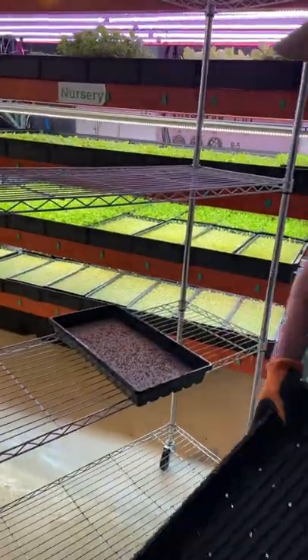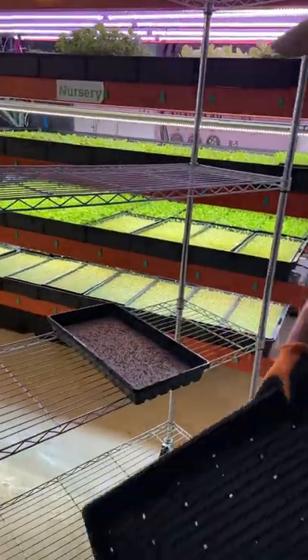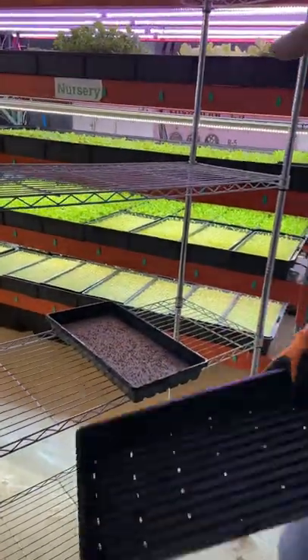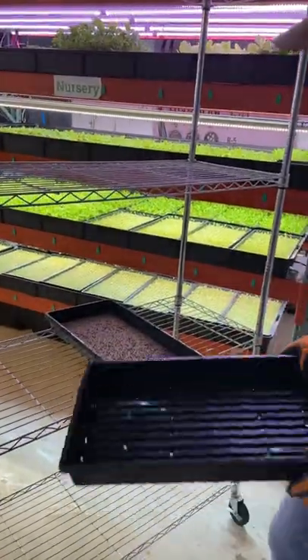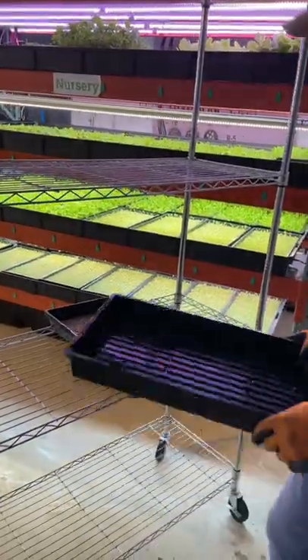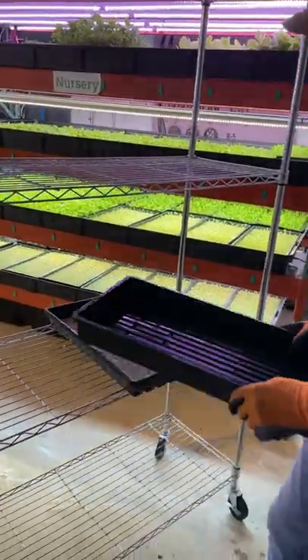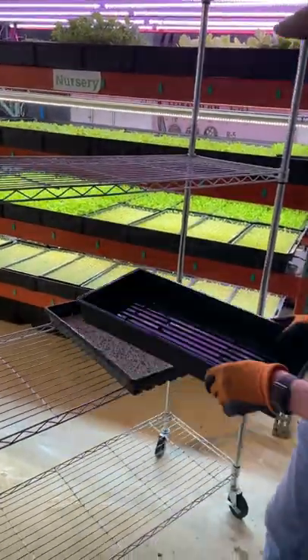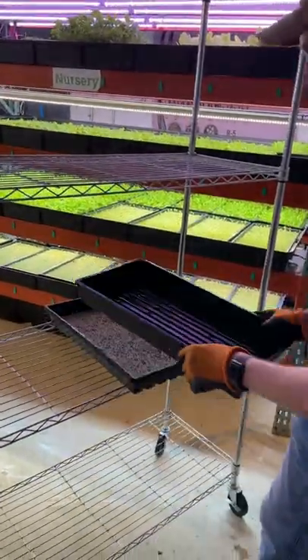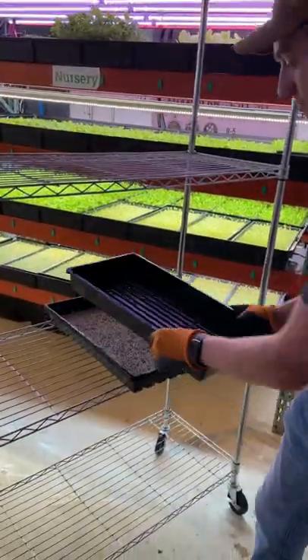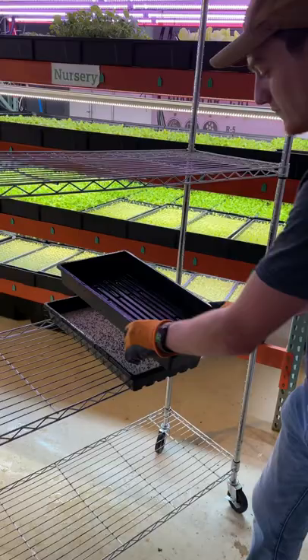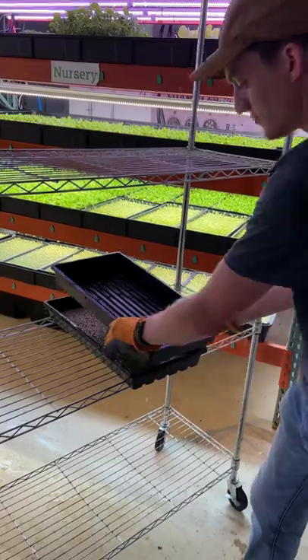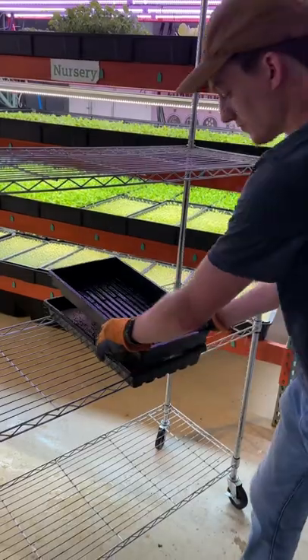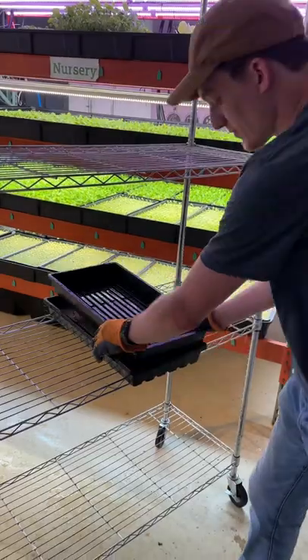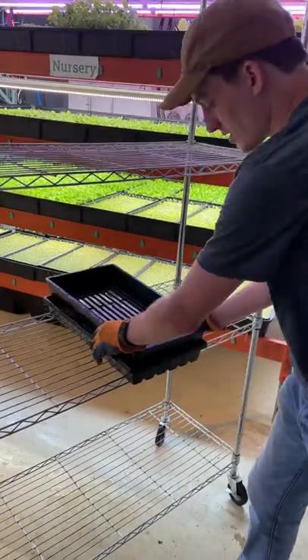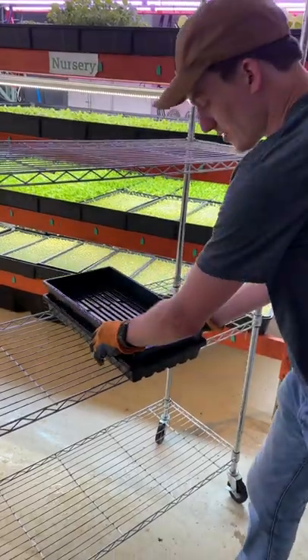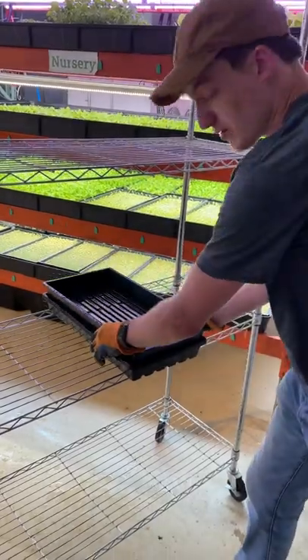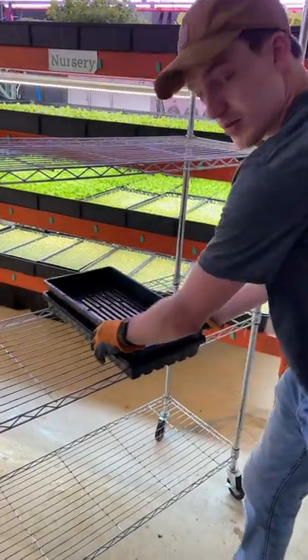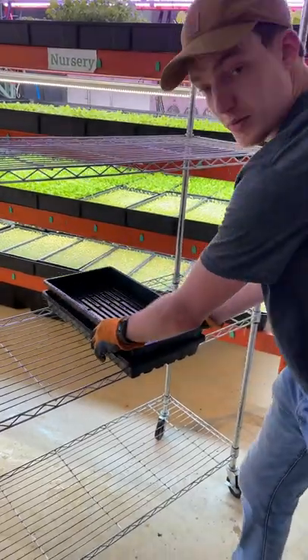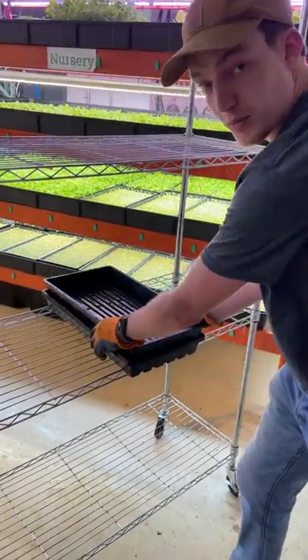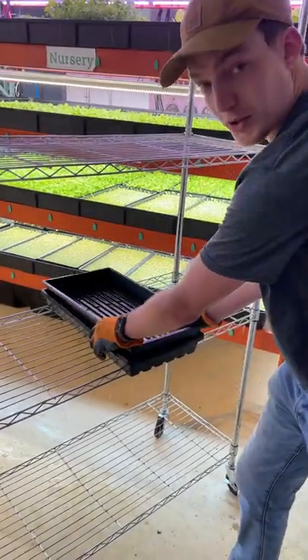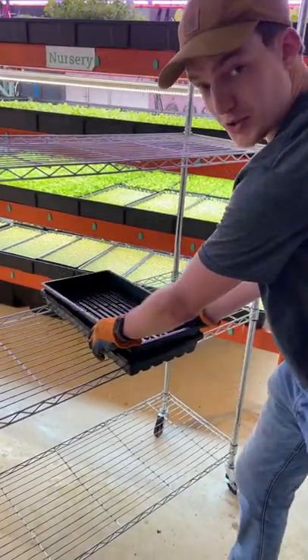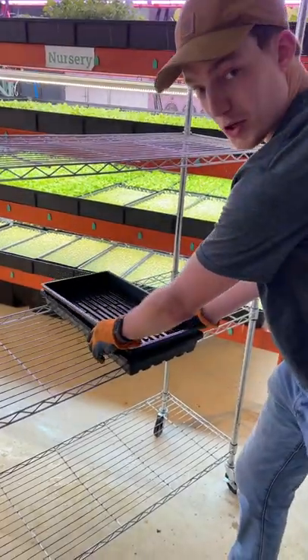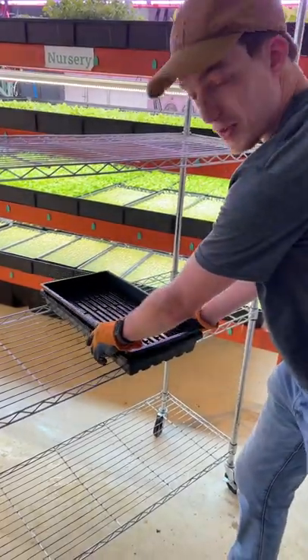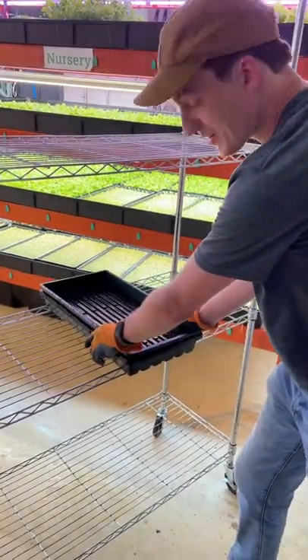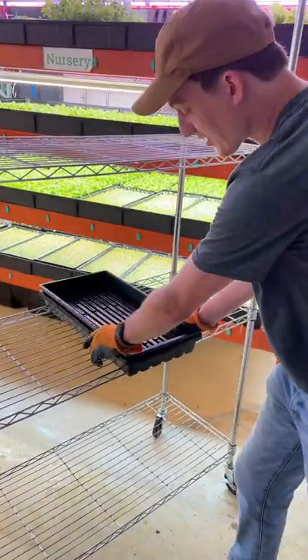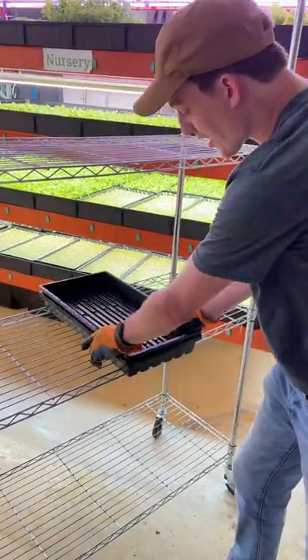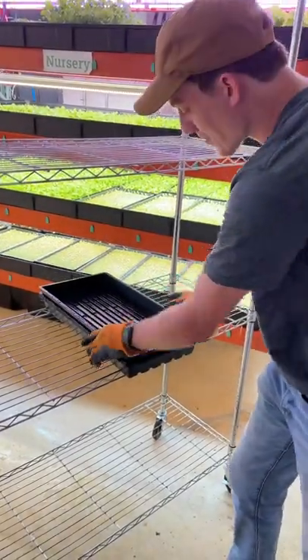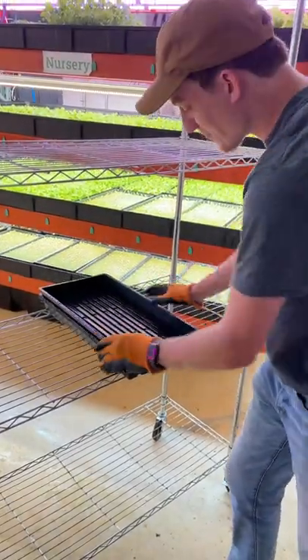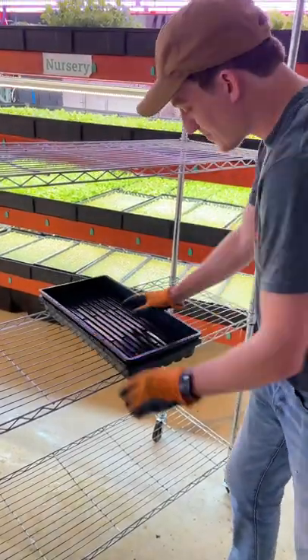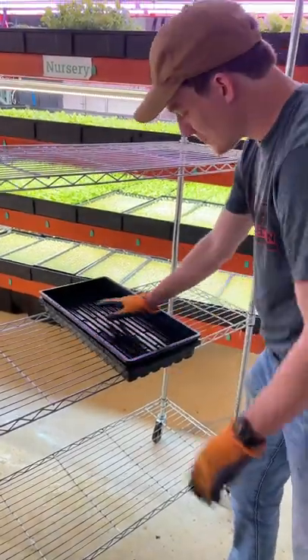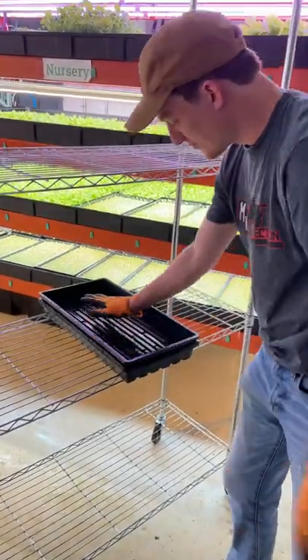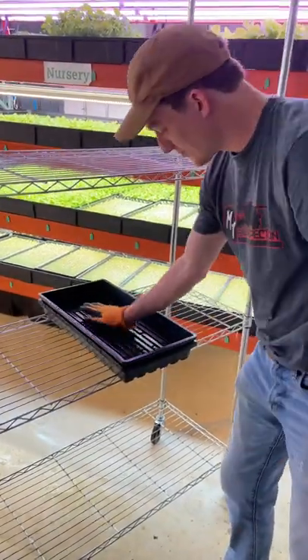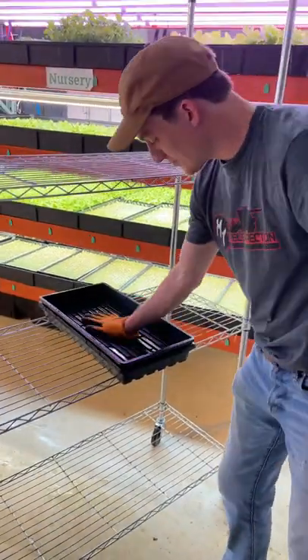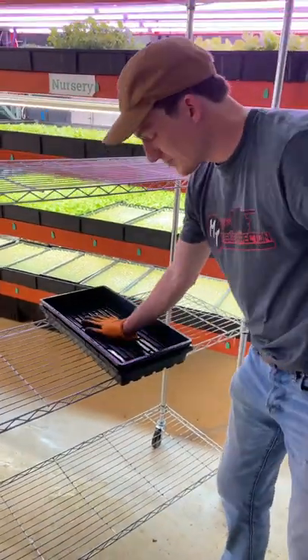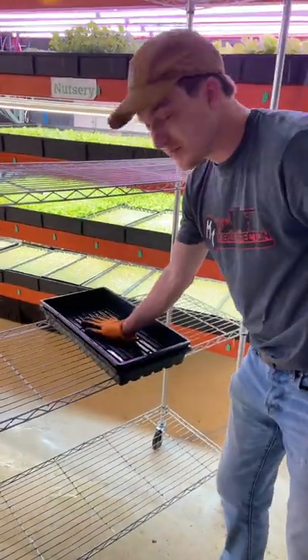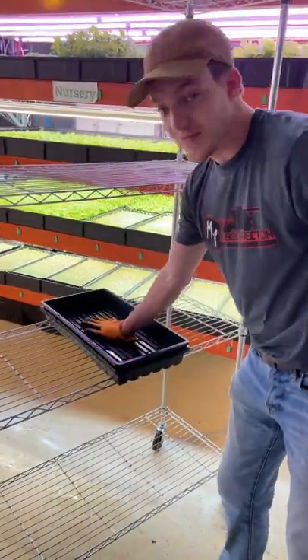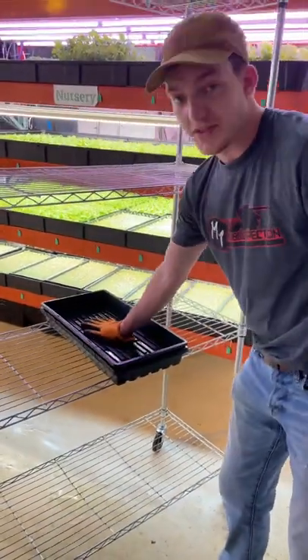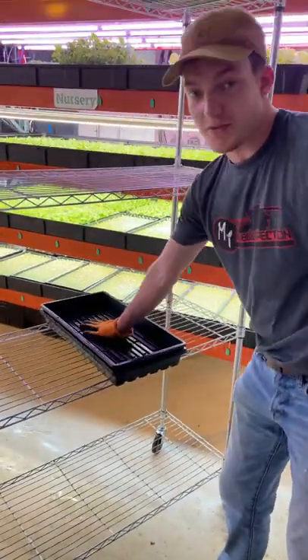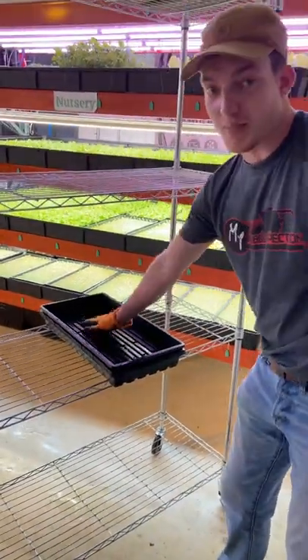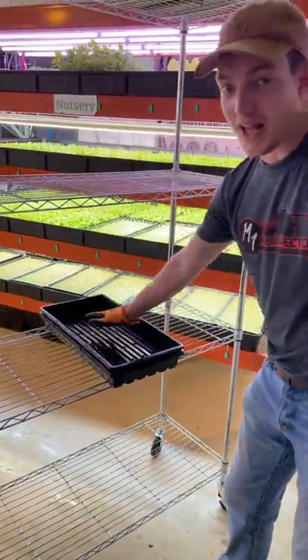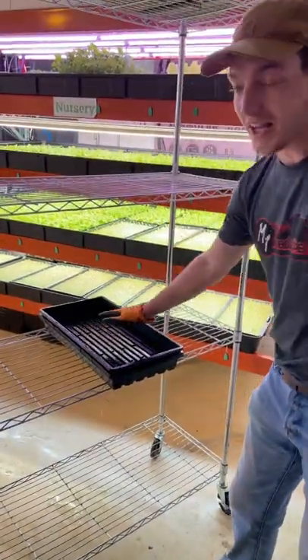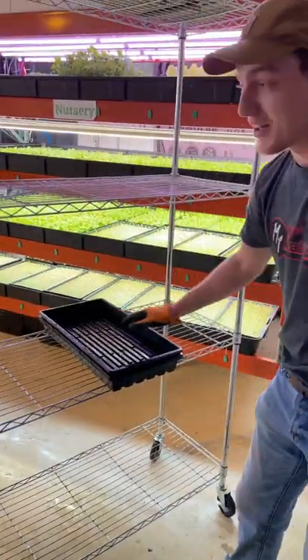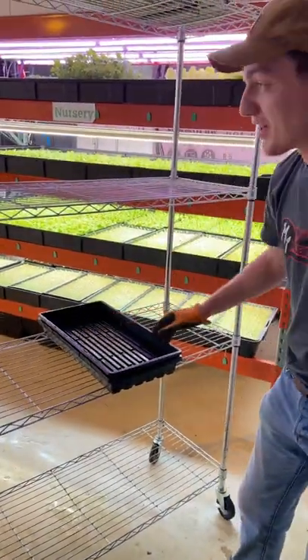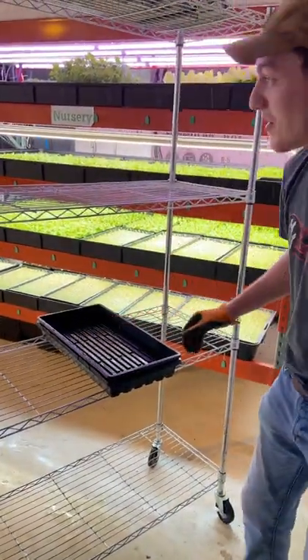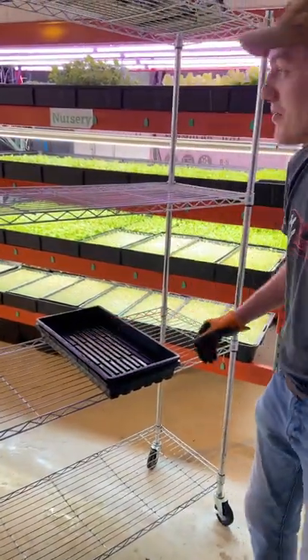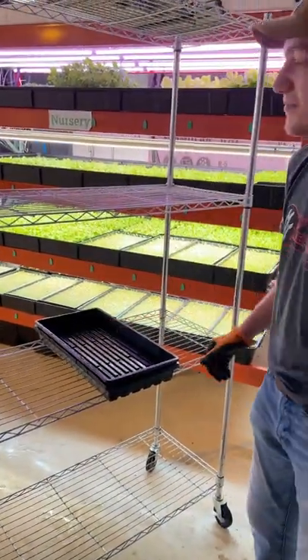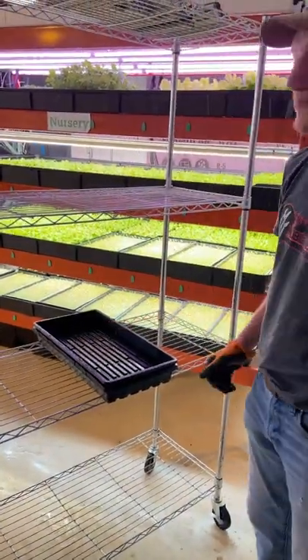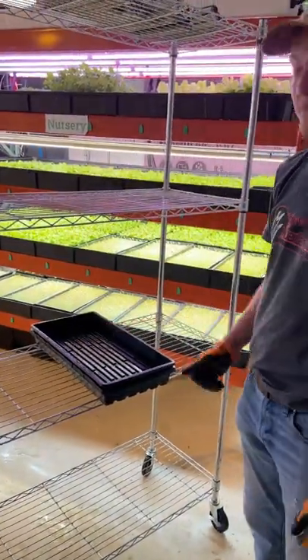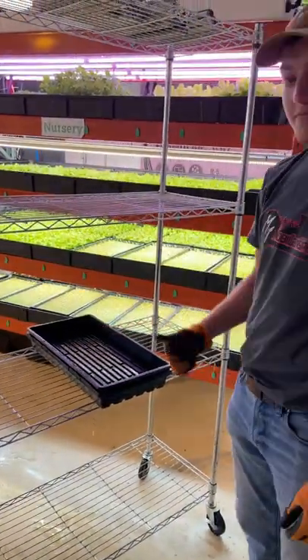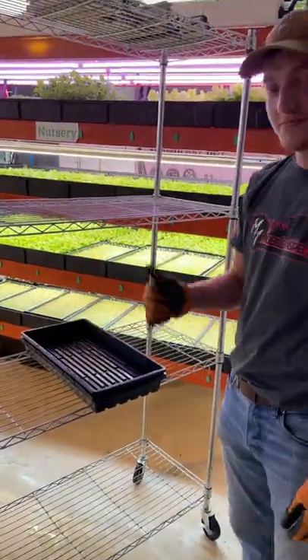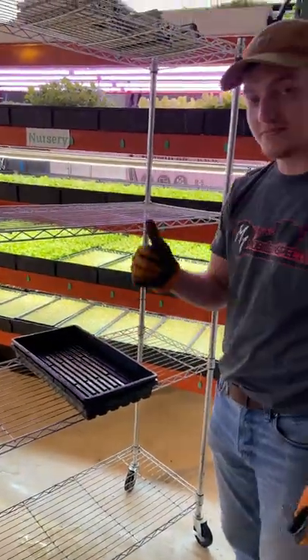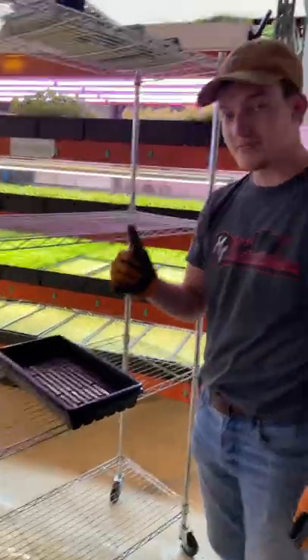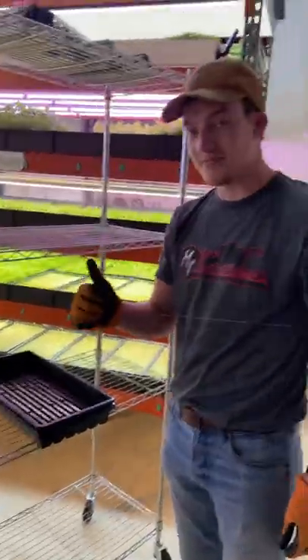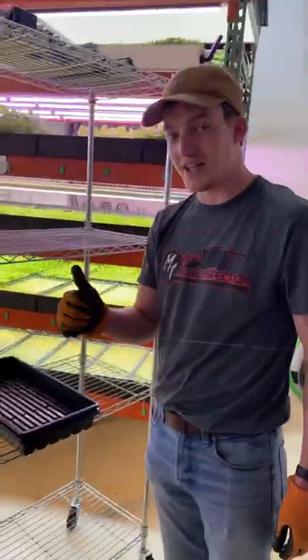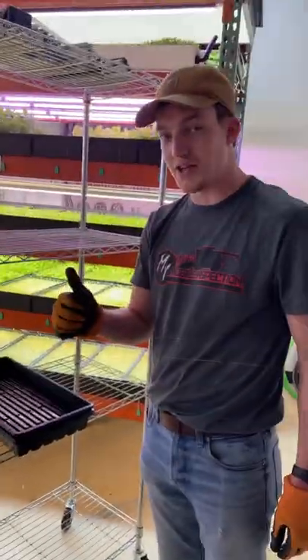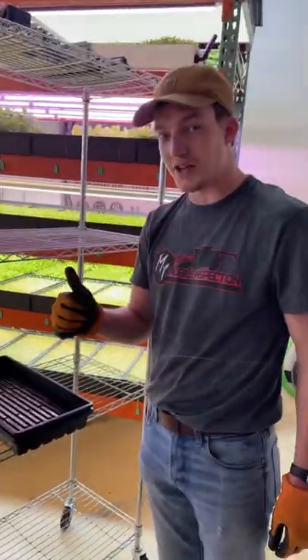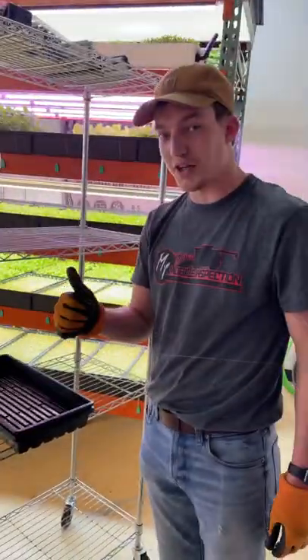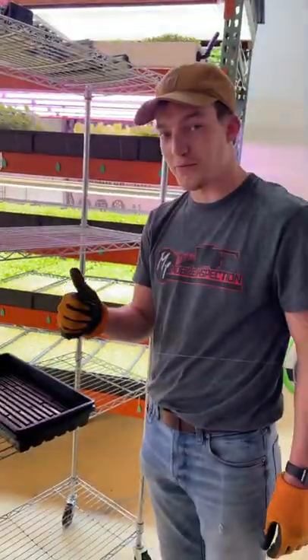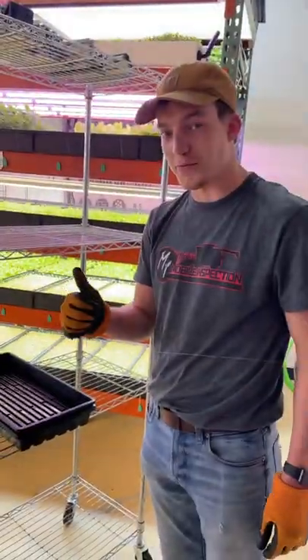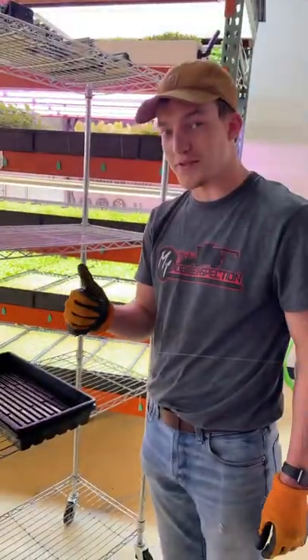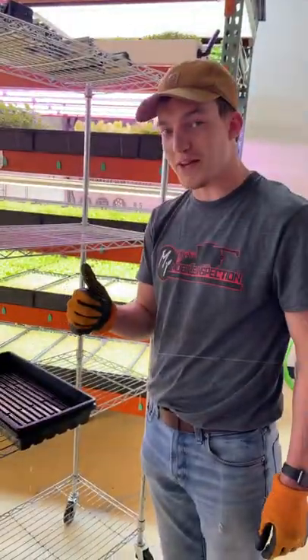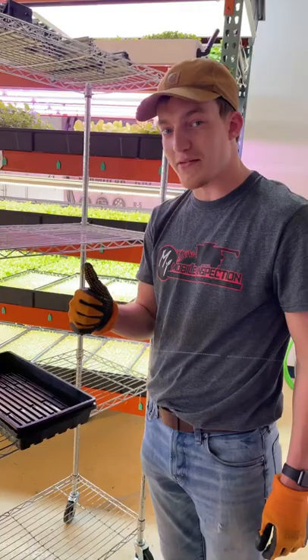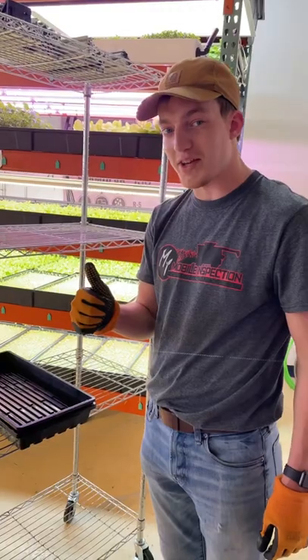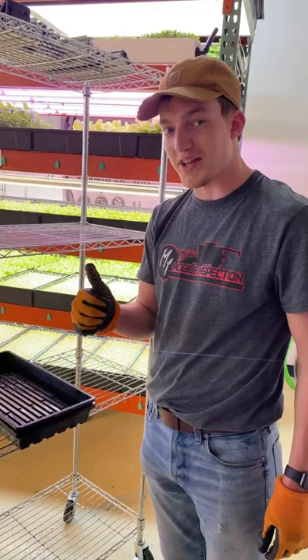After you're done, put a dome on top, blacken it out. And you're good for seven days.